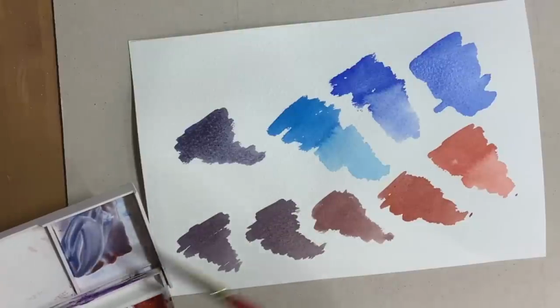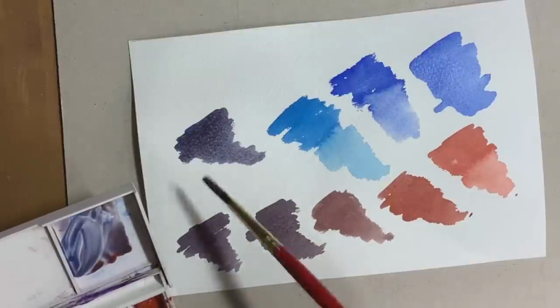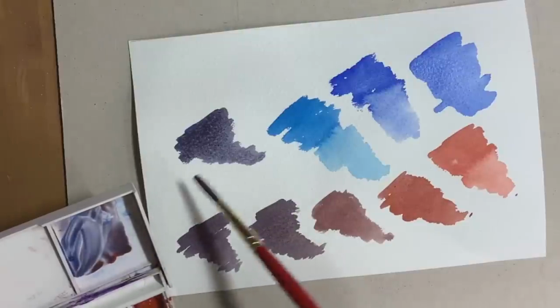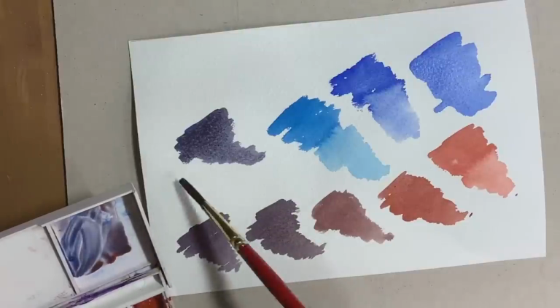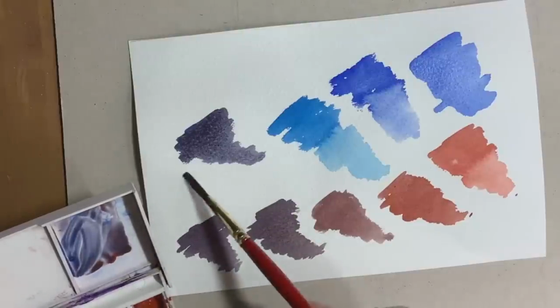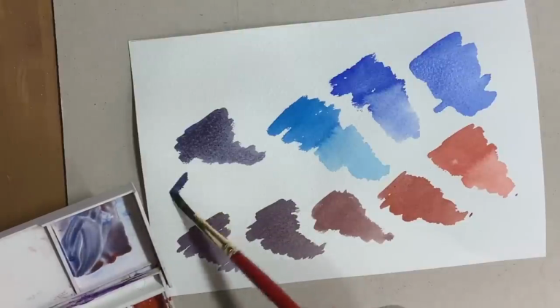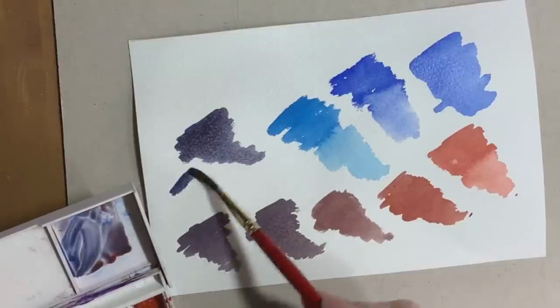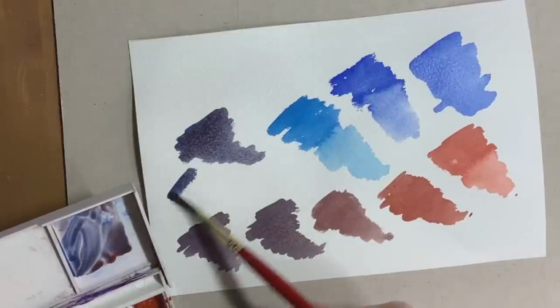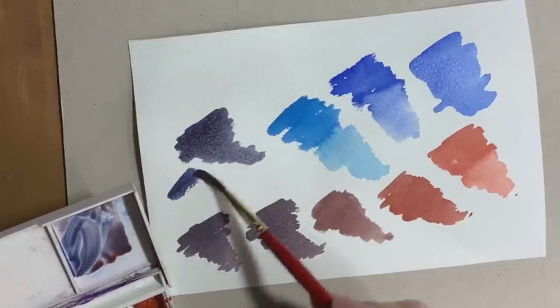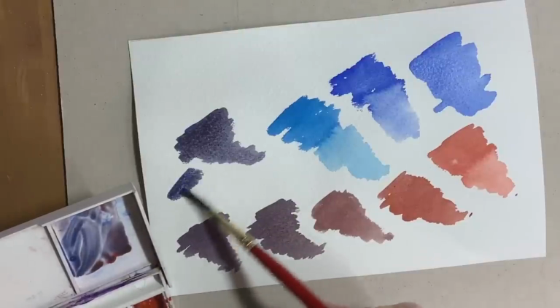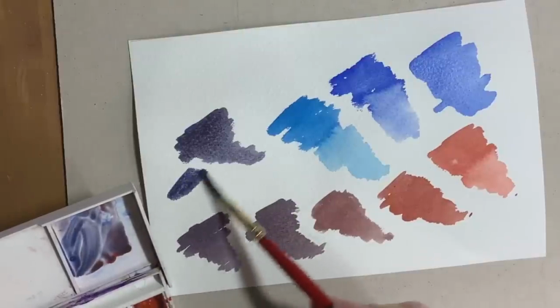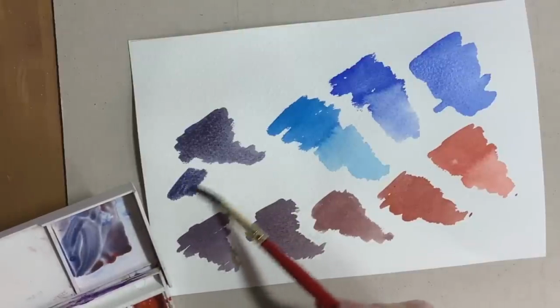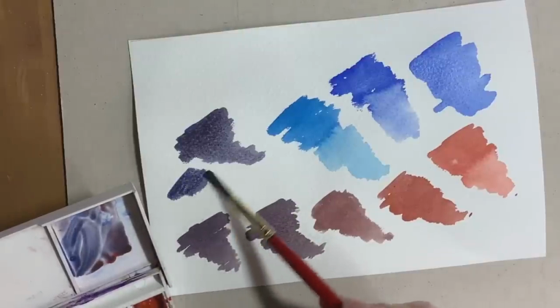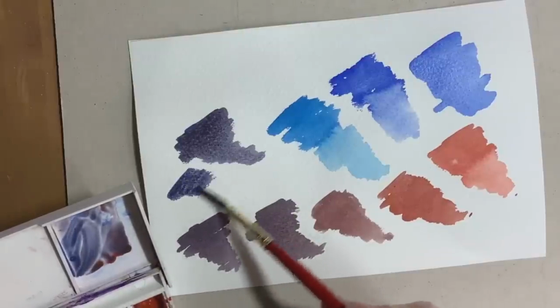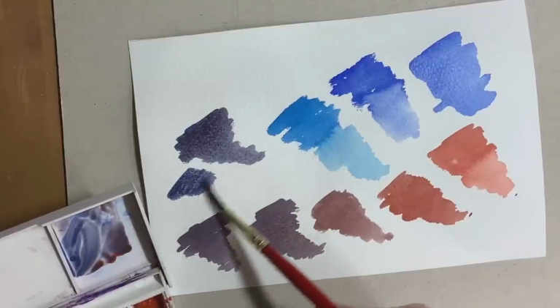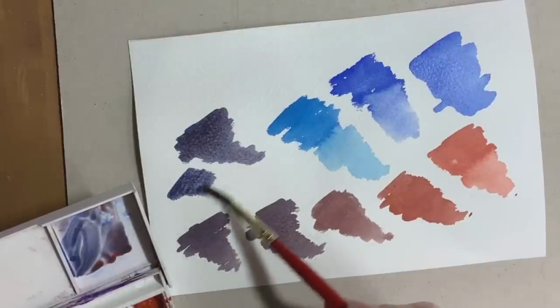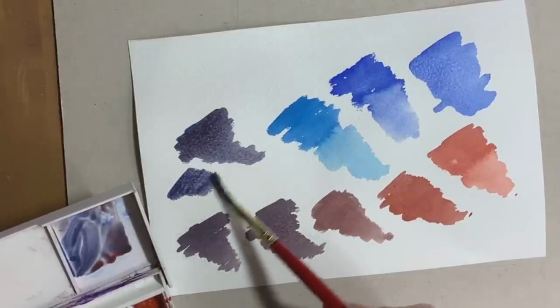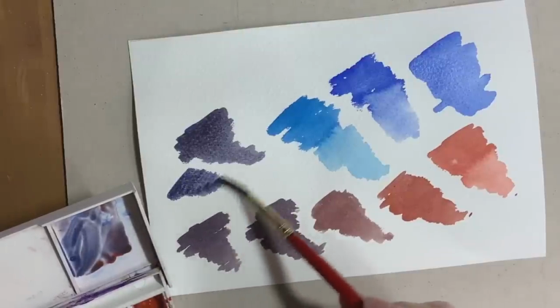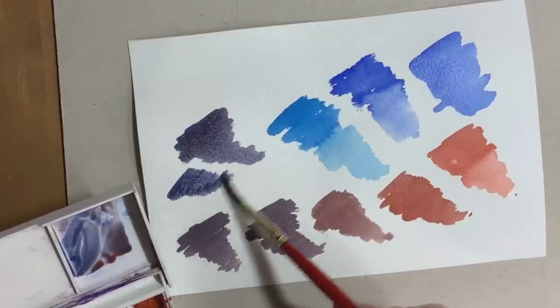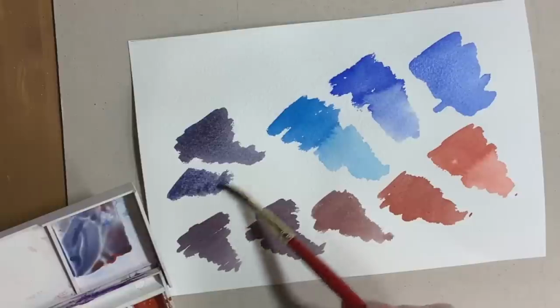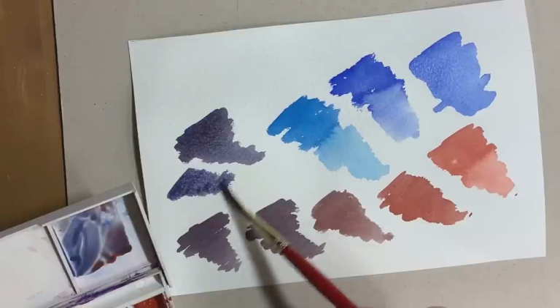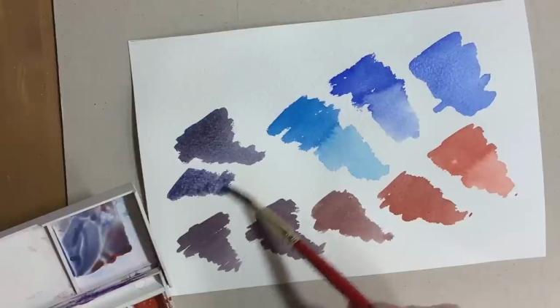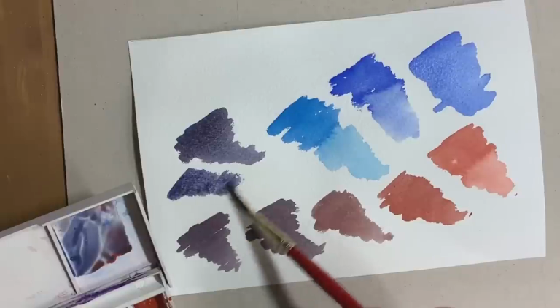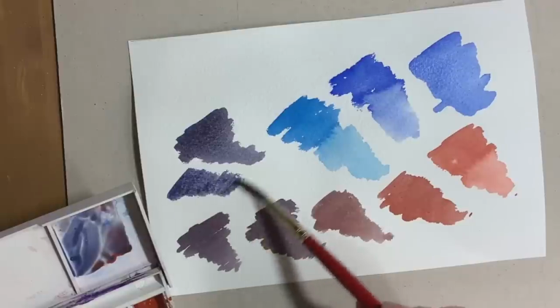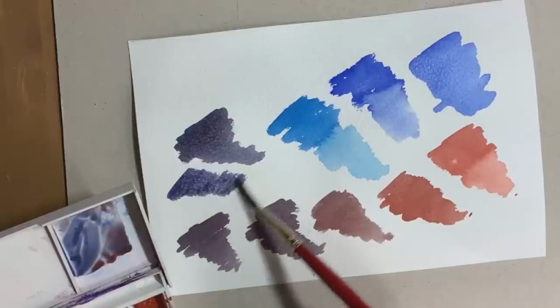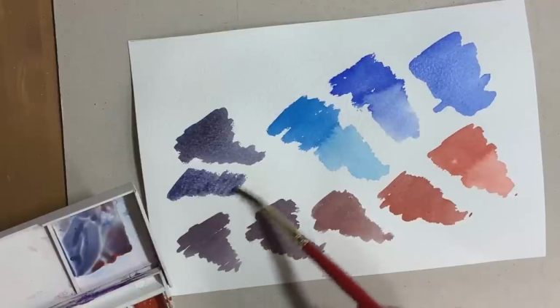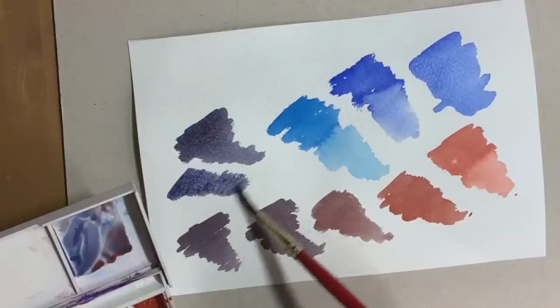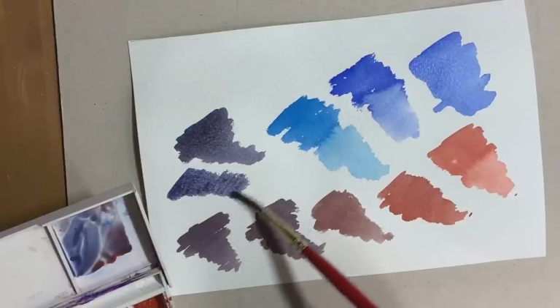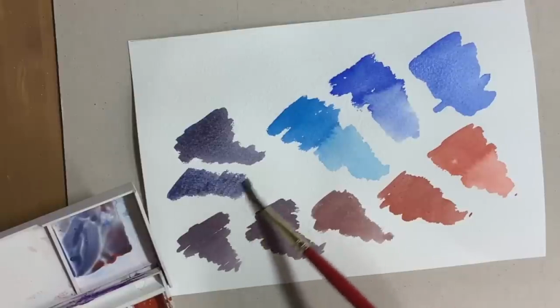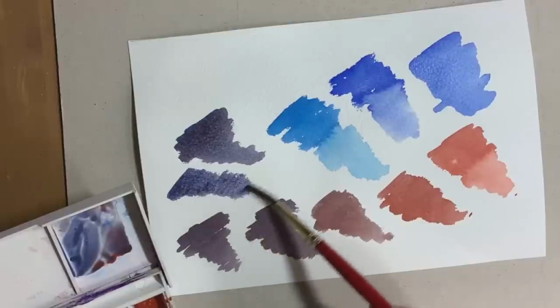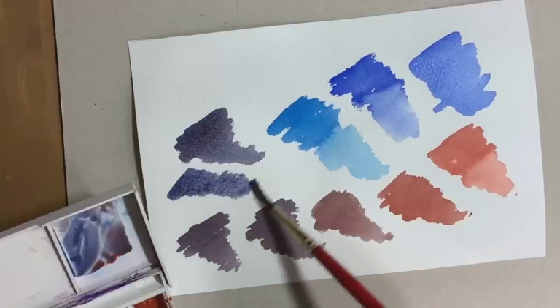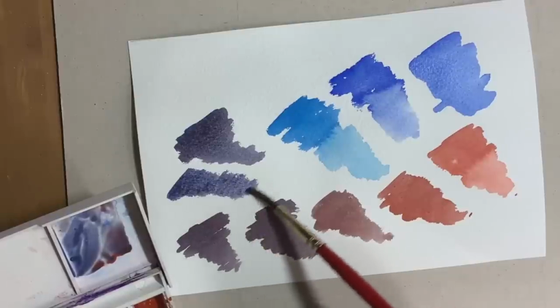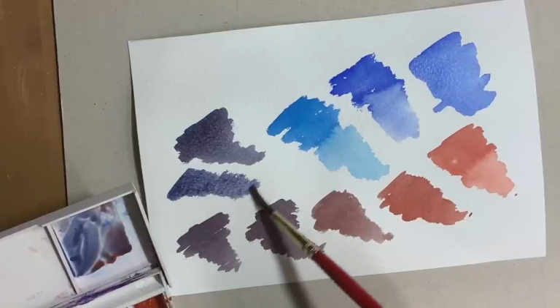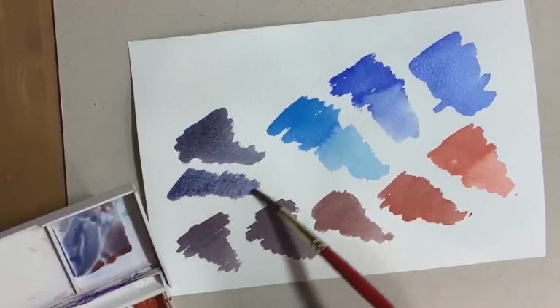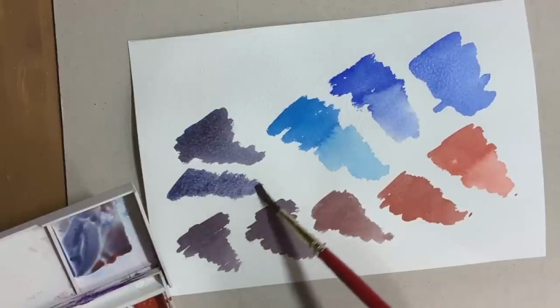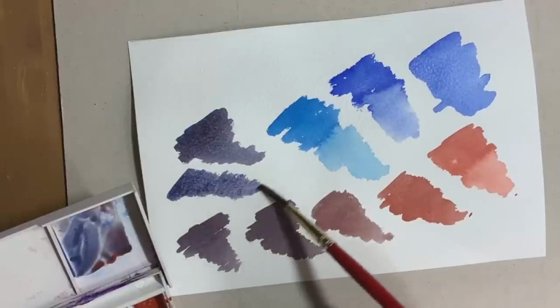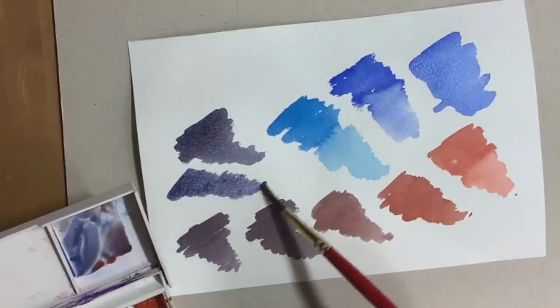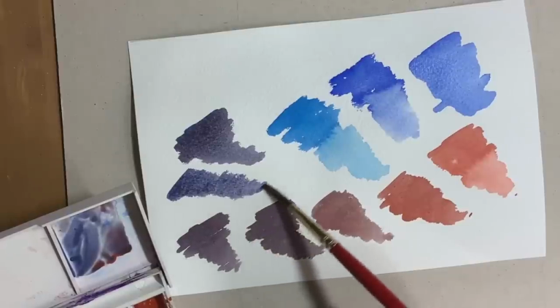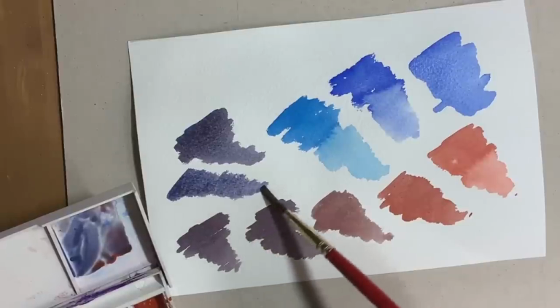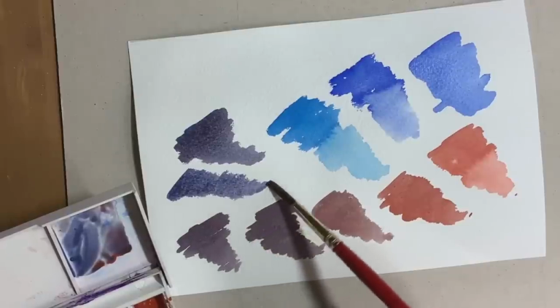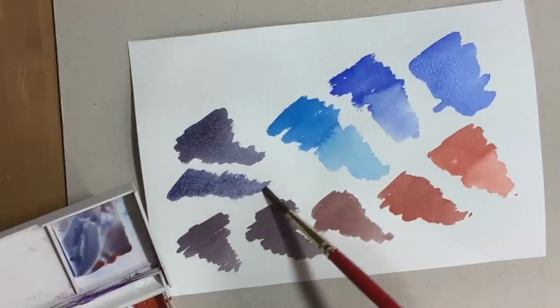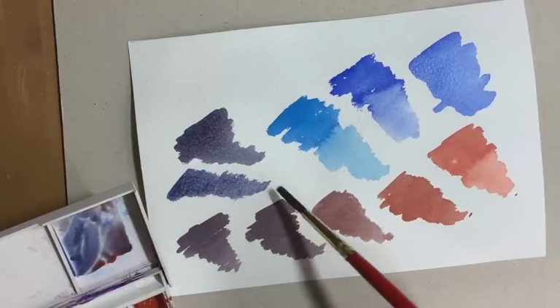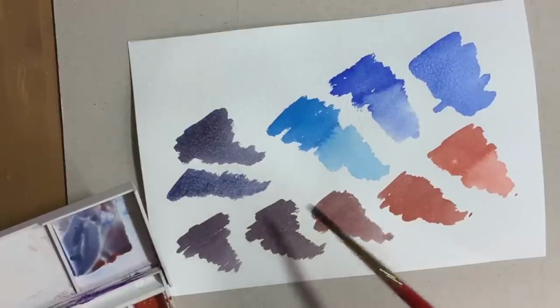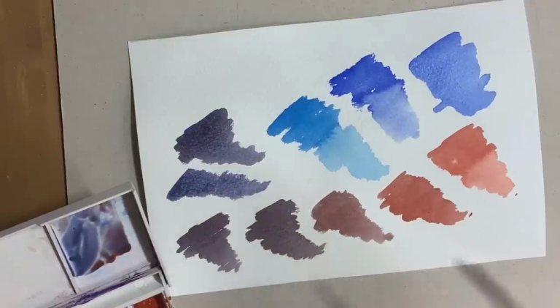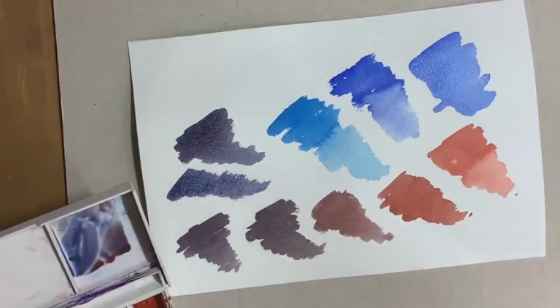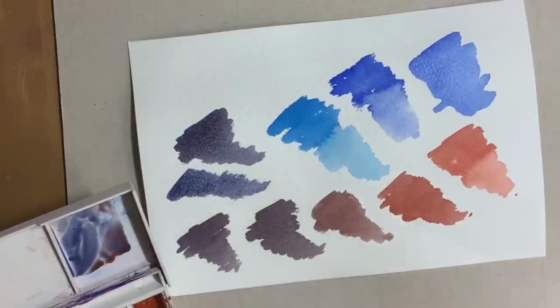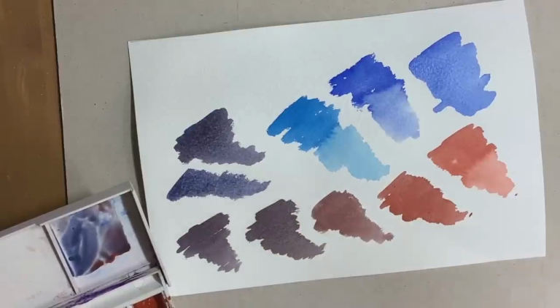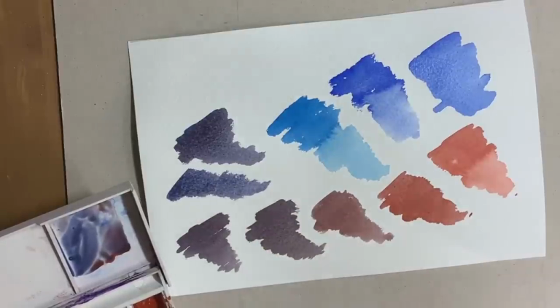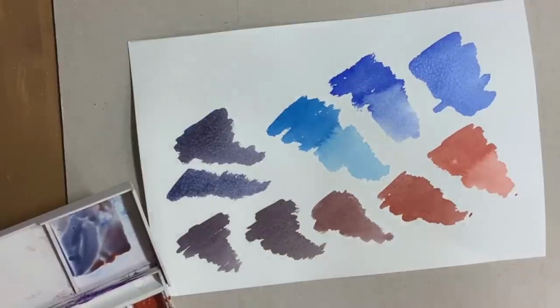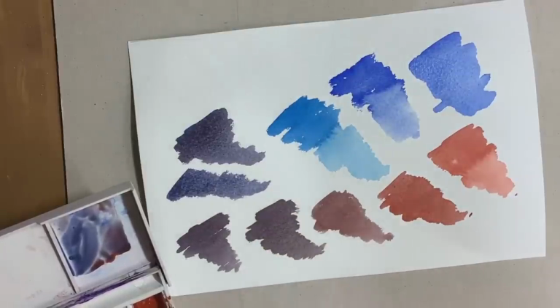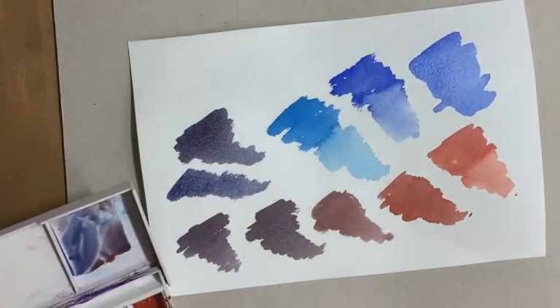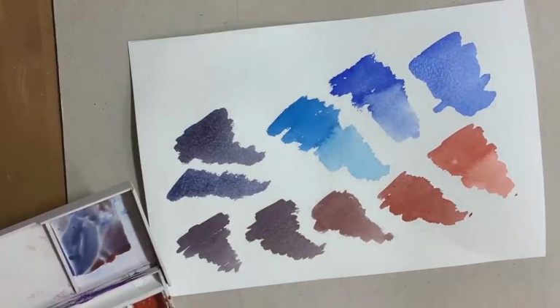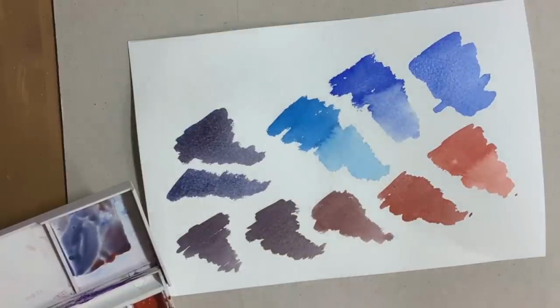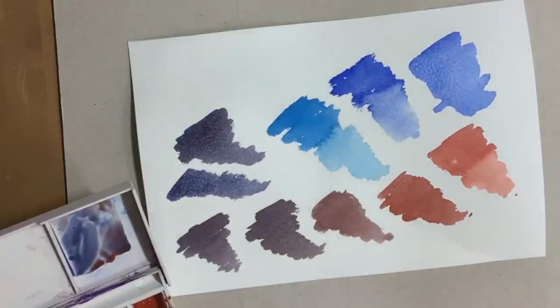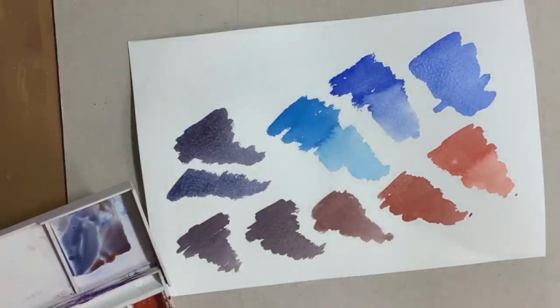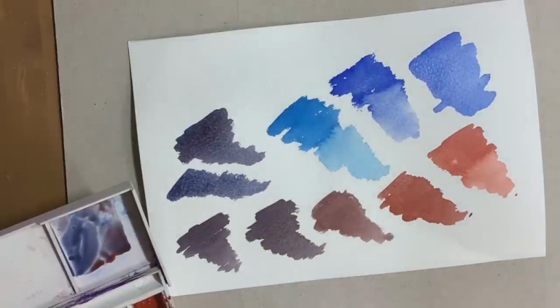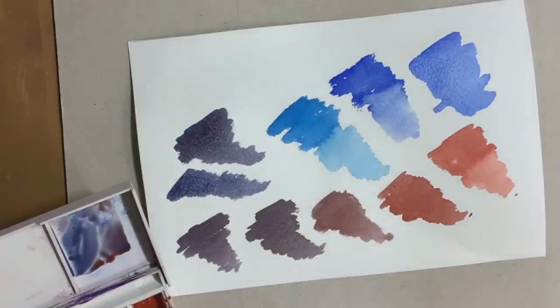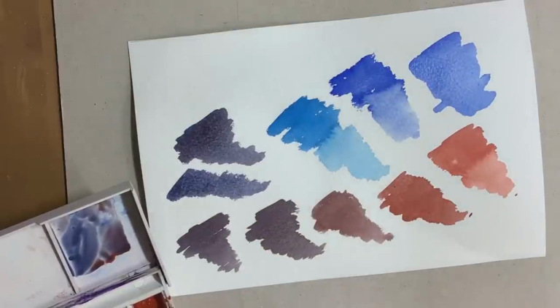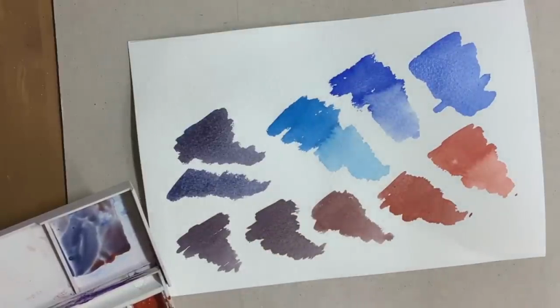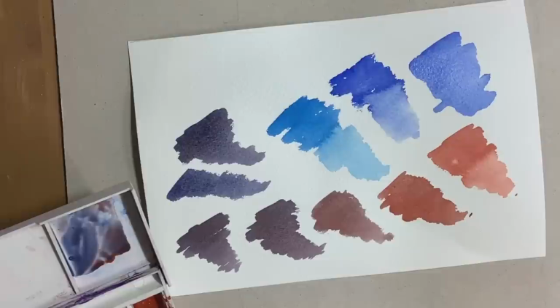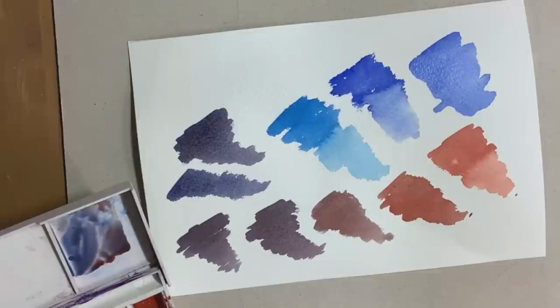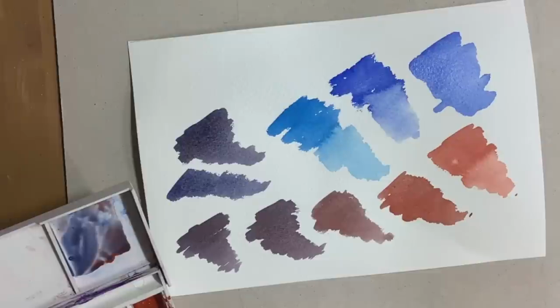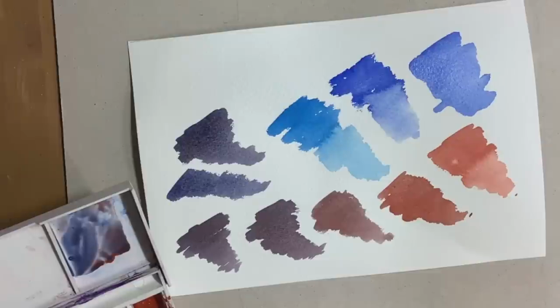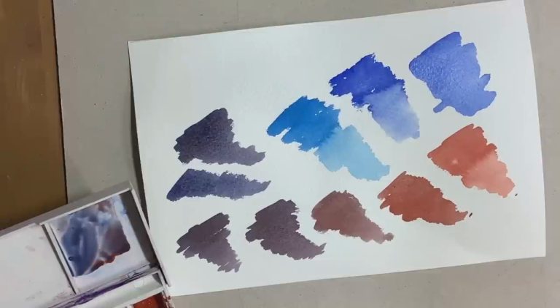You could also try a different red — cadmium red would probably work quite nicely, particularly with the ultramarine and the cobalt blue. You can see the mixers here are getting progressively cooler and going to a more sort of bluey purple. If you like my approach to colour mixing and practicing then you might enjoy a video I made earlier about mixing greens.